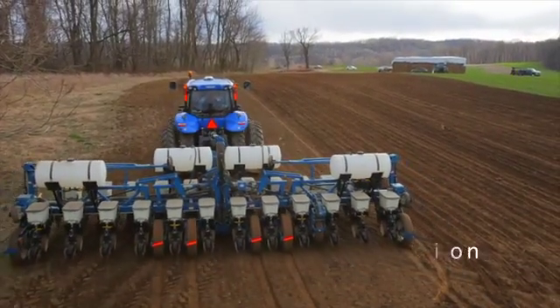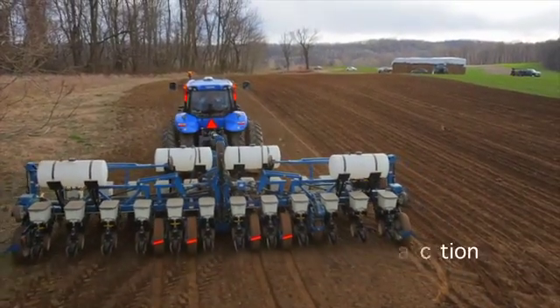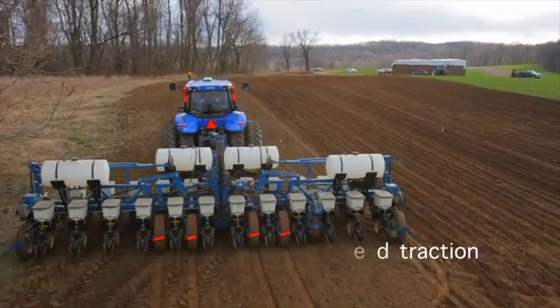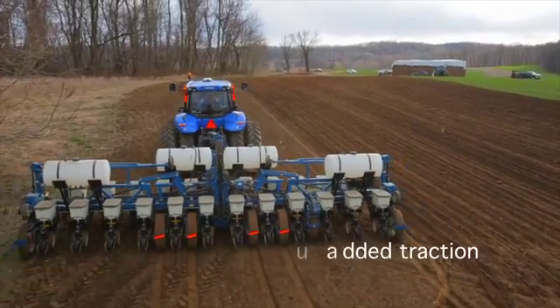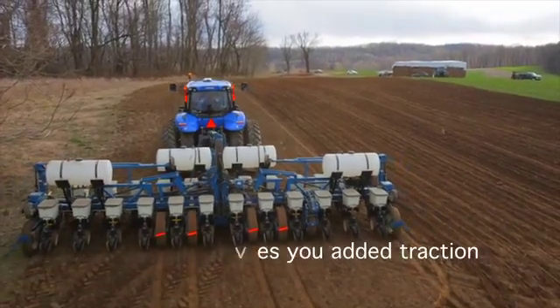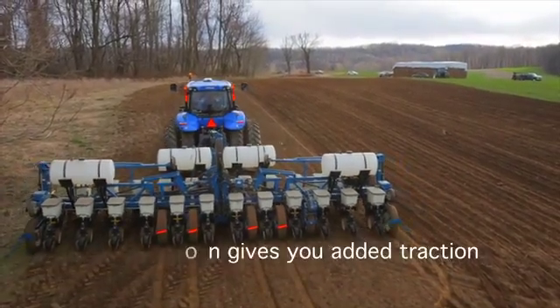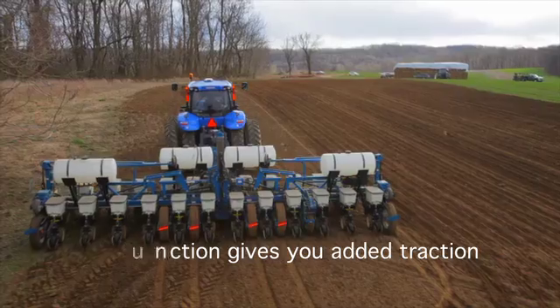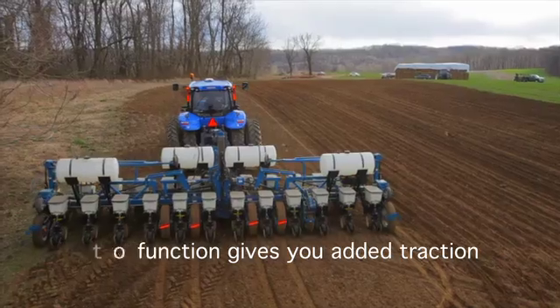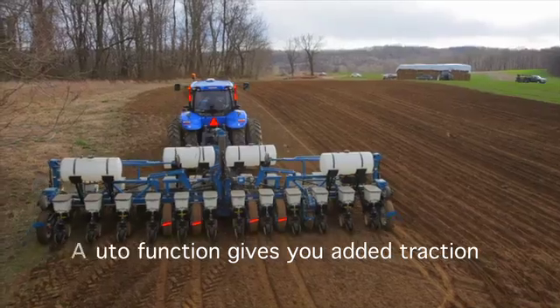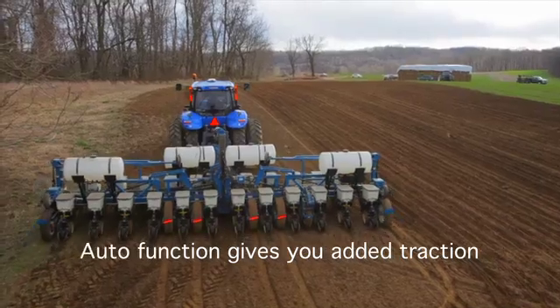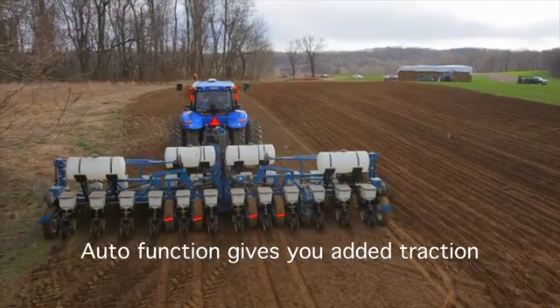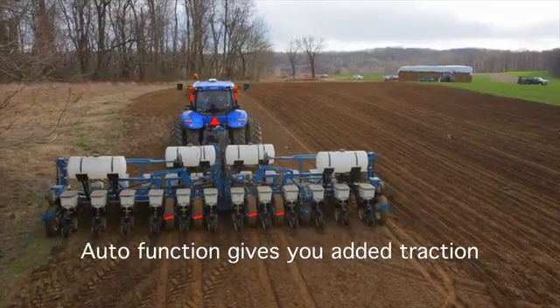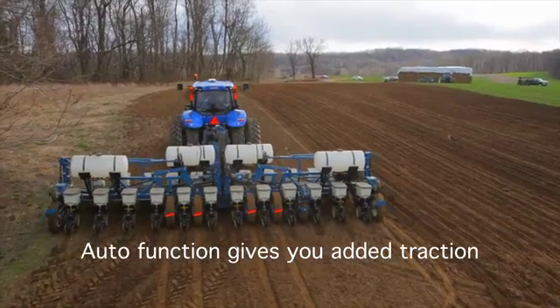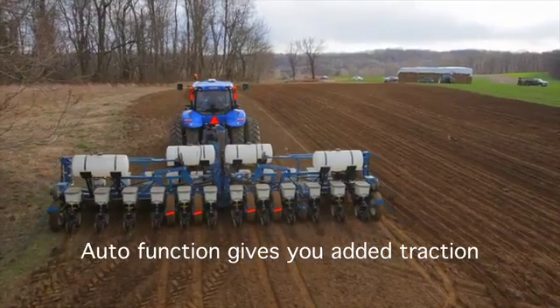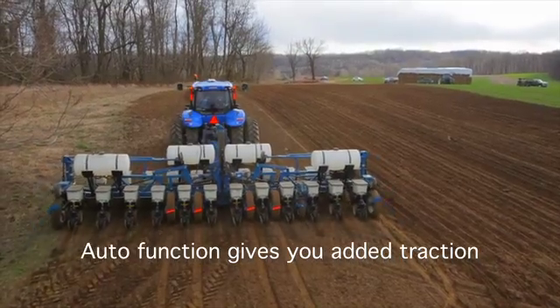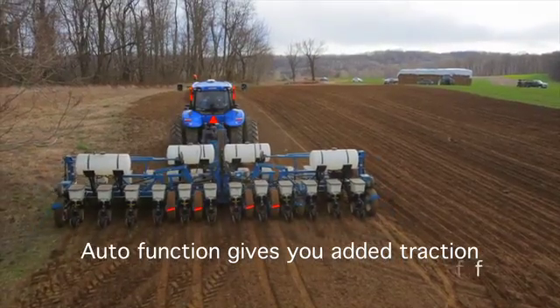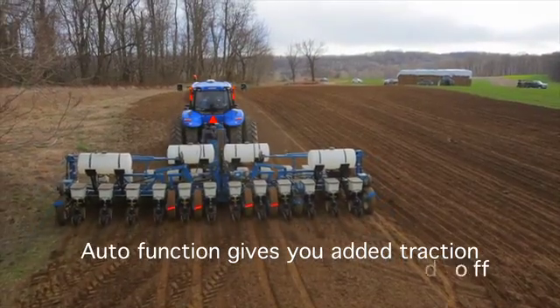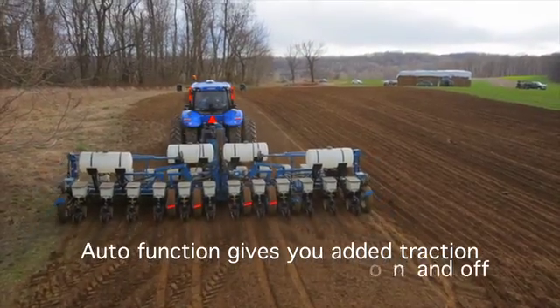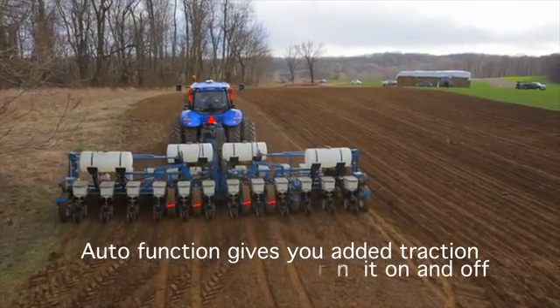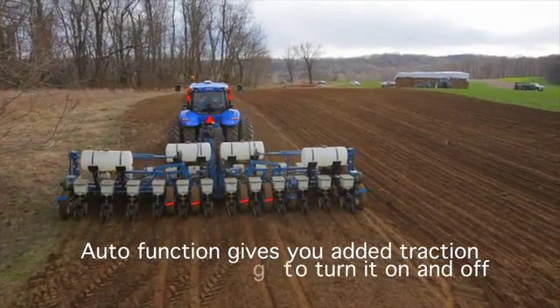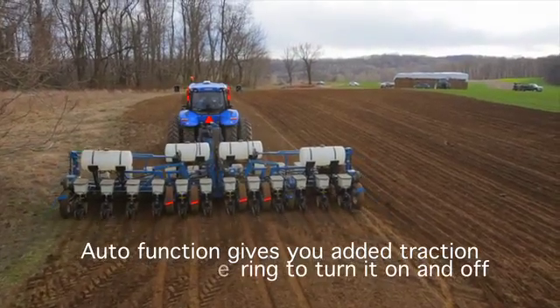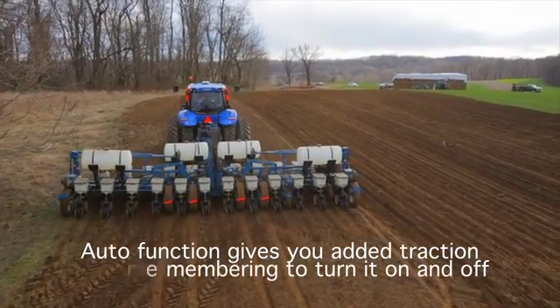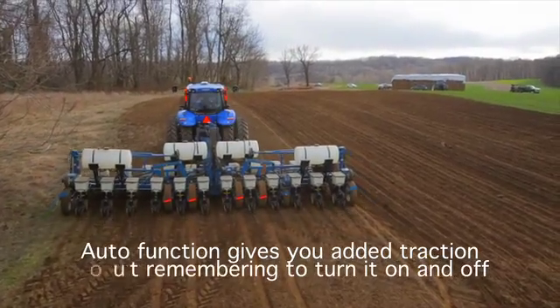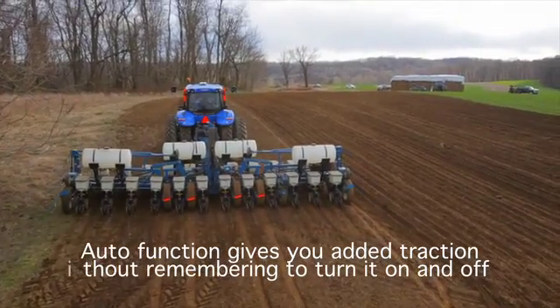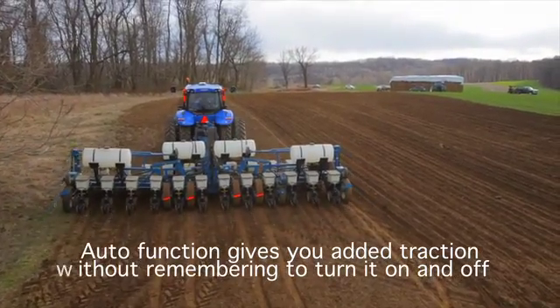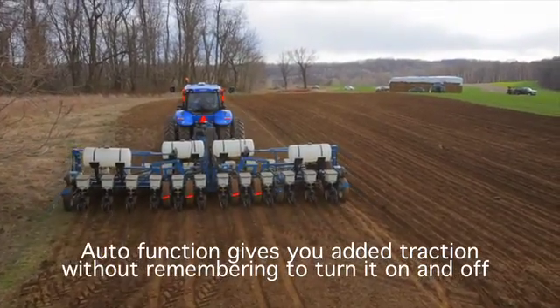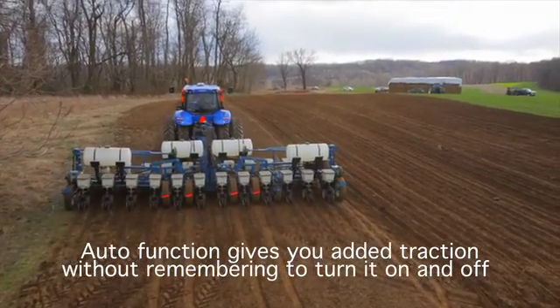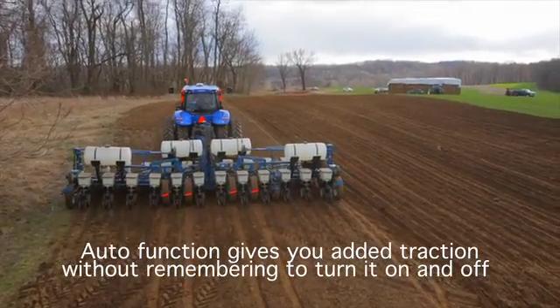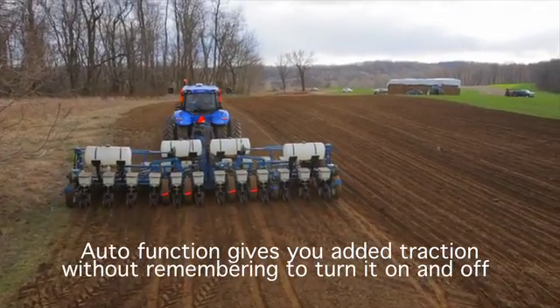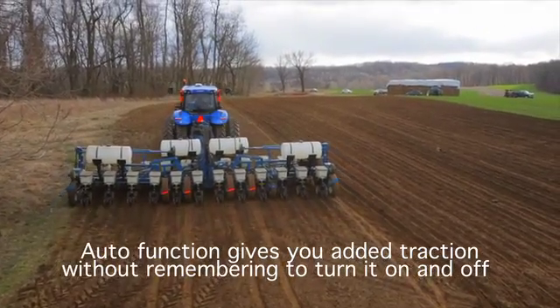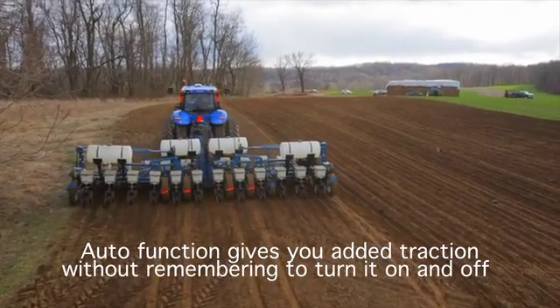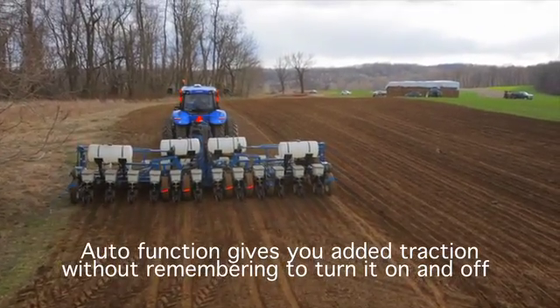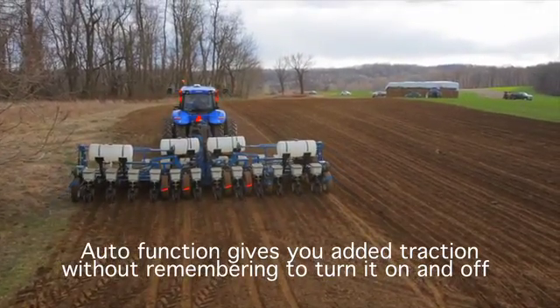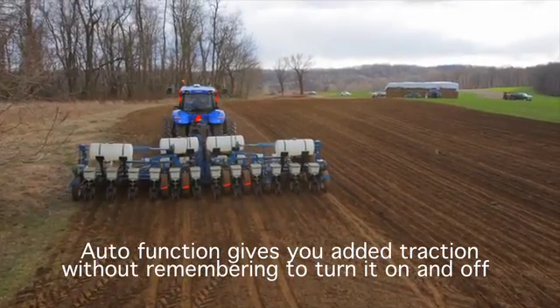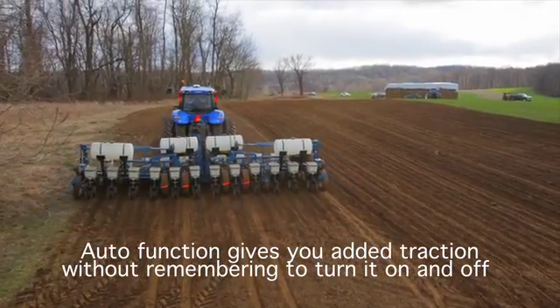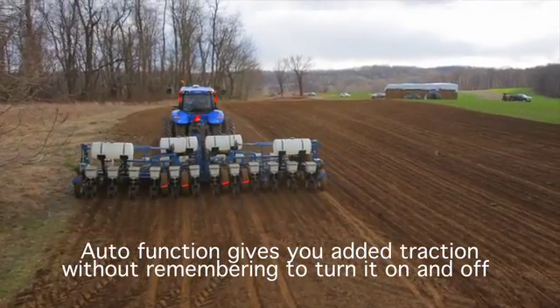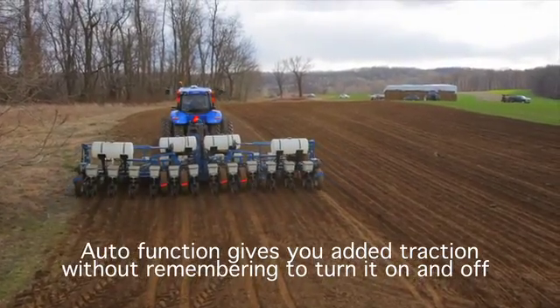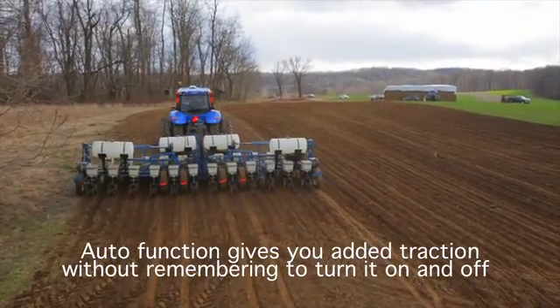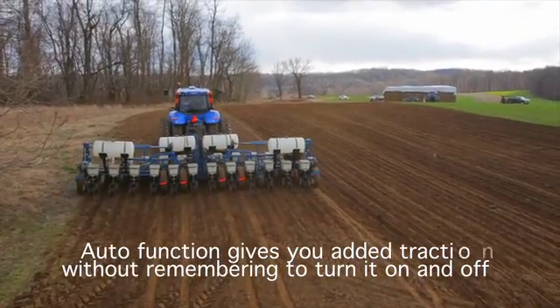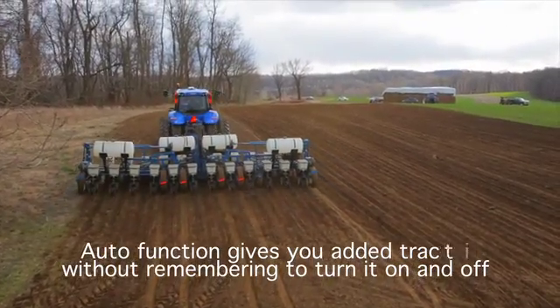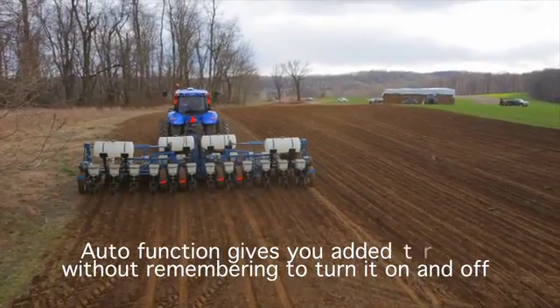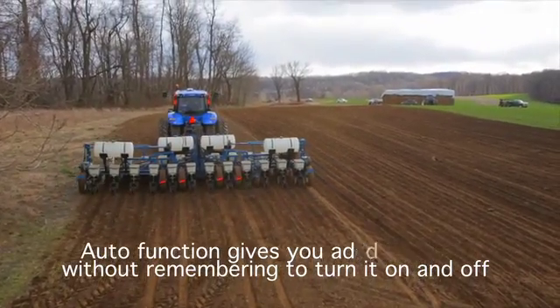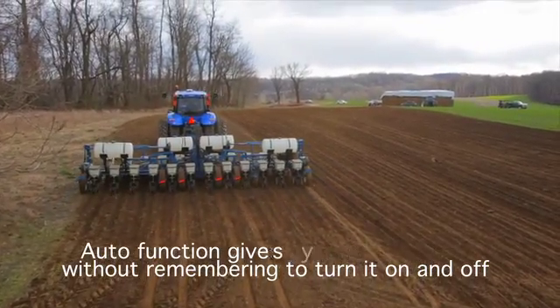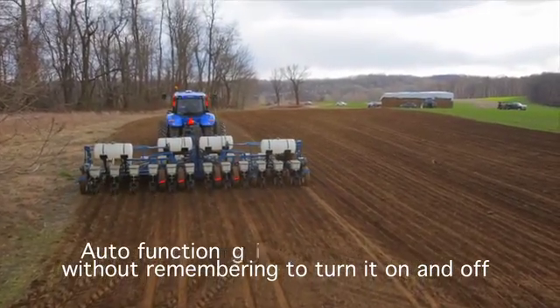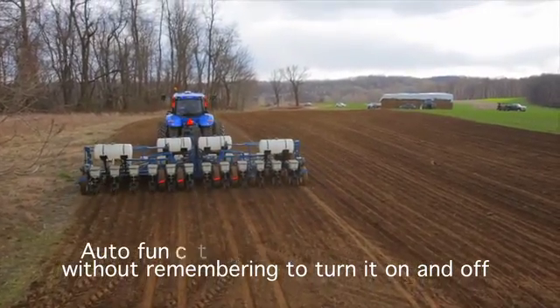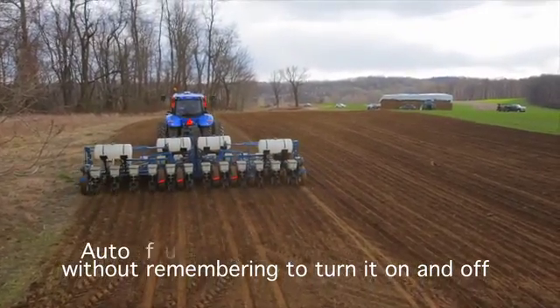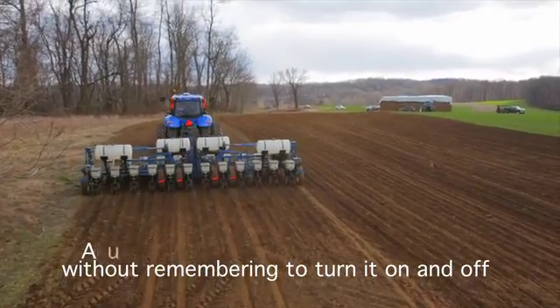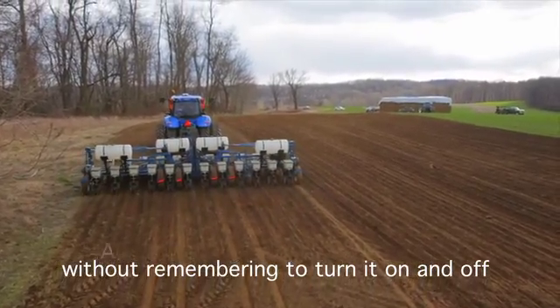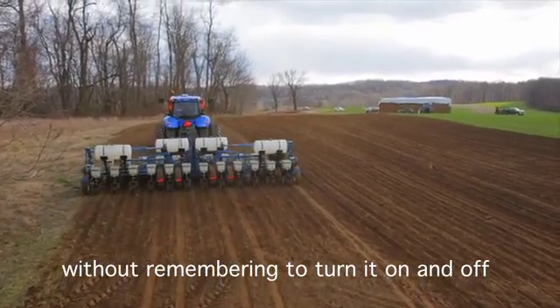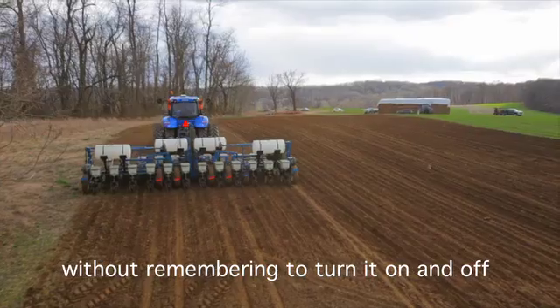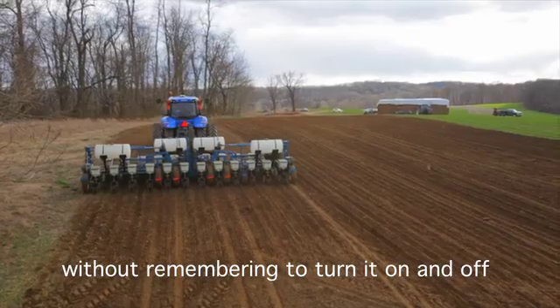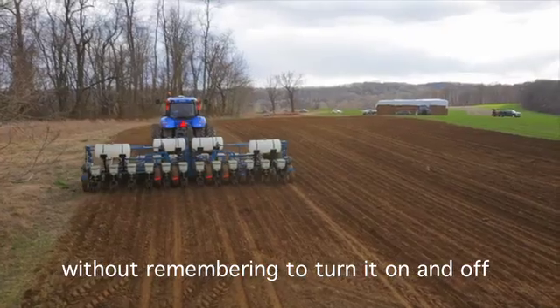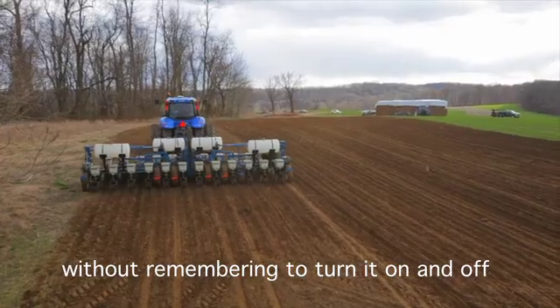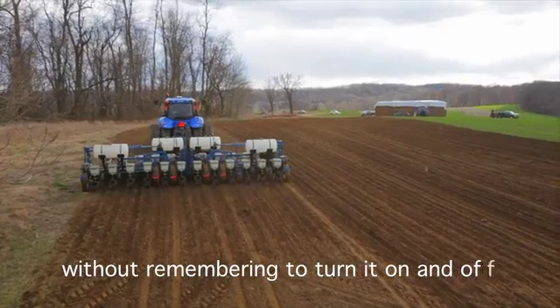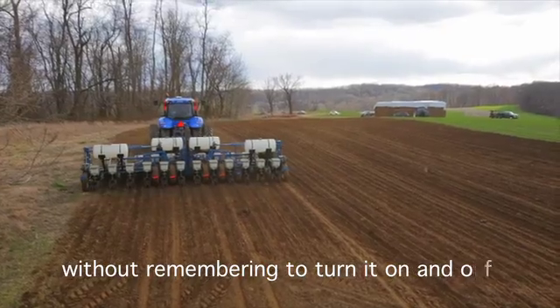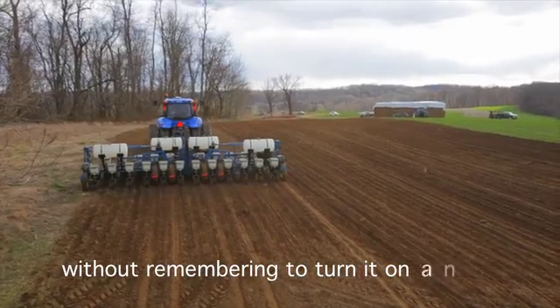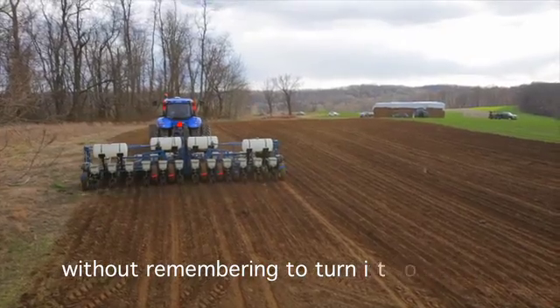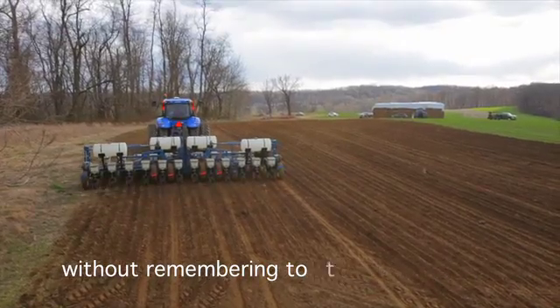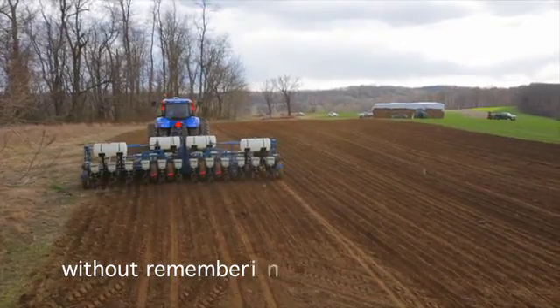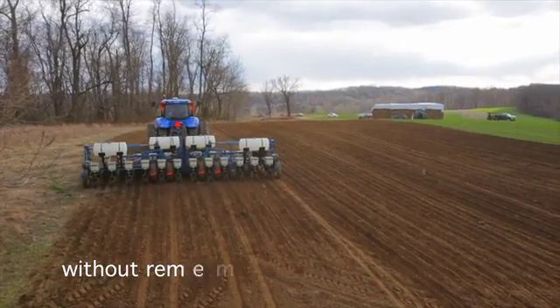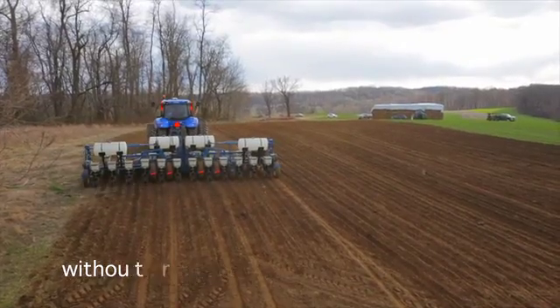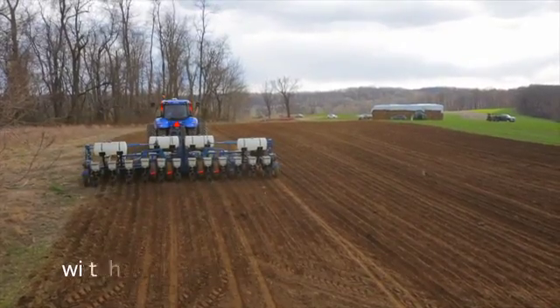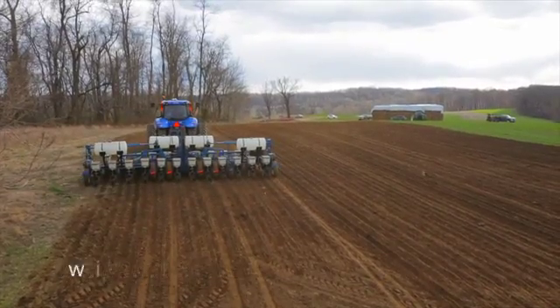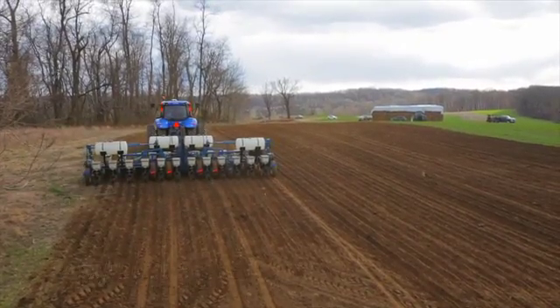The auto function gives you the added traction of differential lock without having to remember to turn it on and off at the headlands.